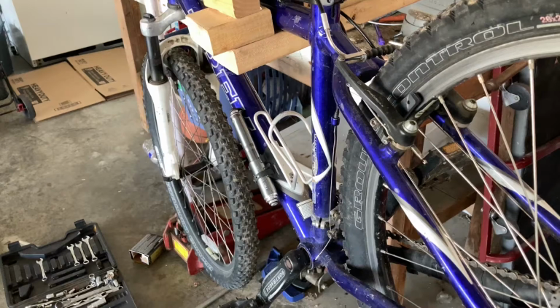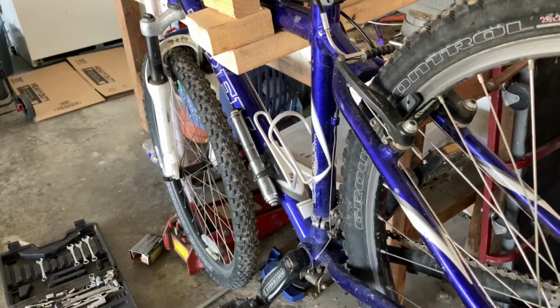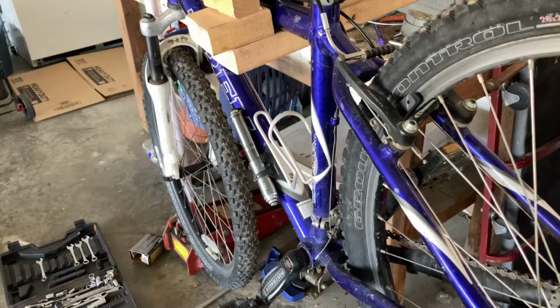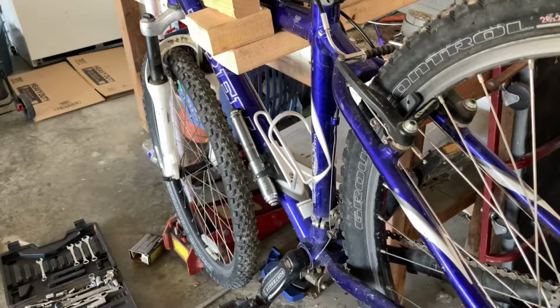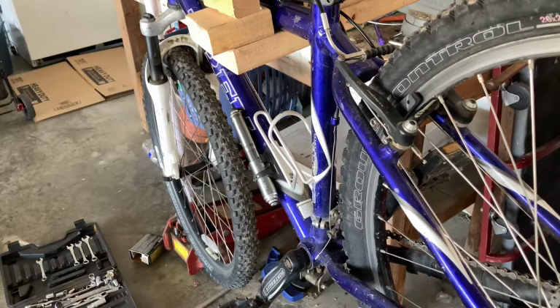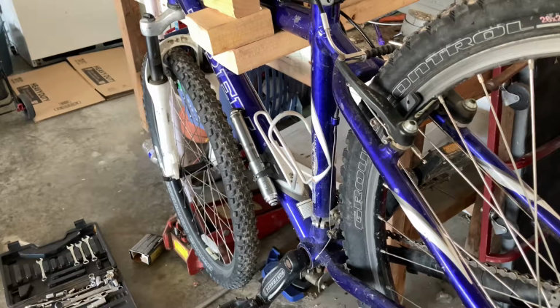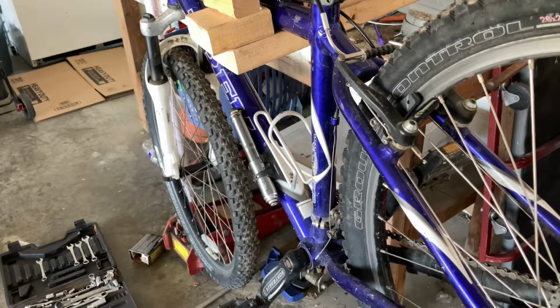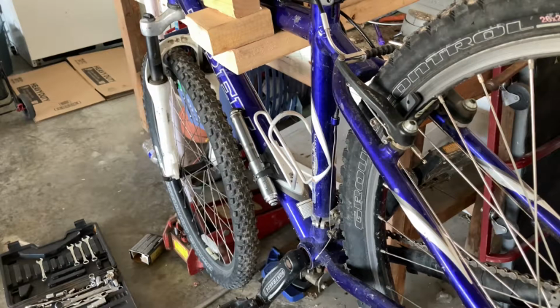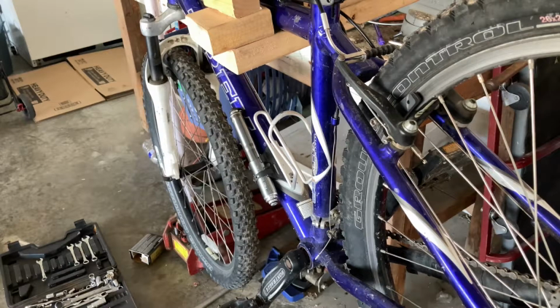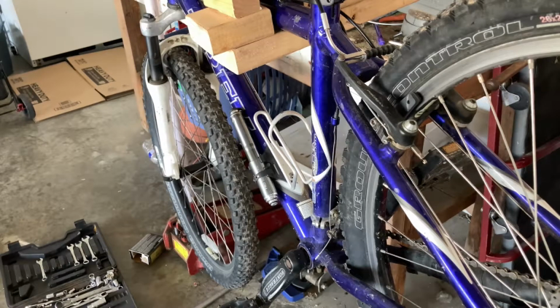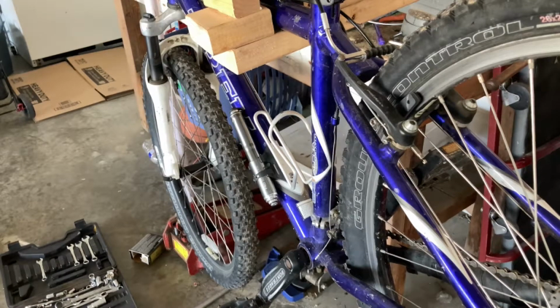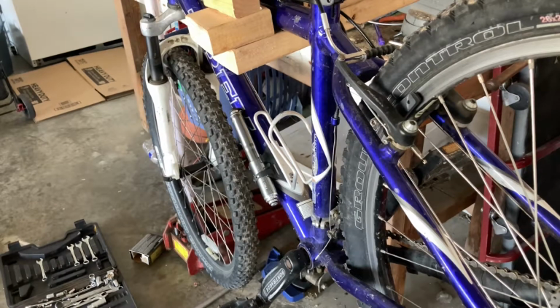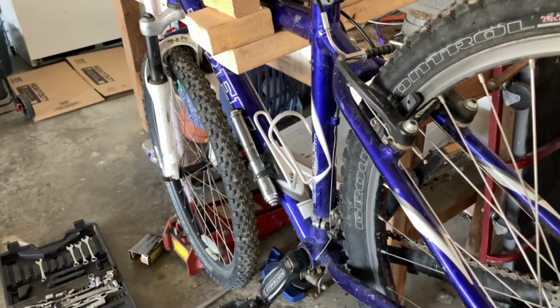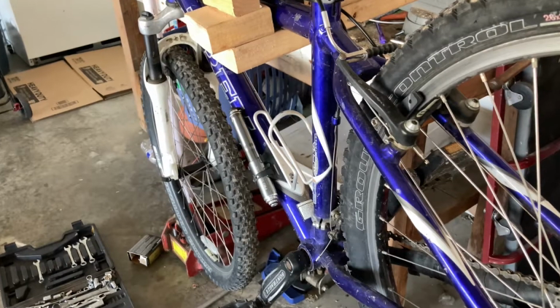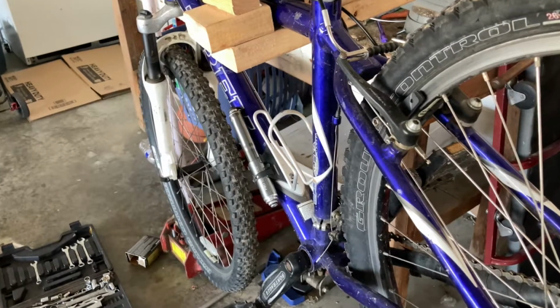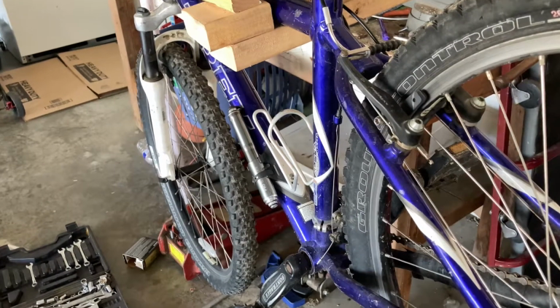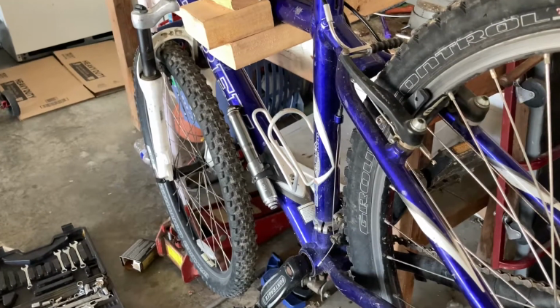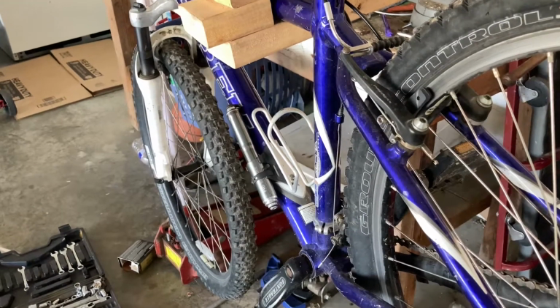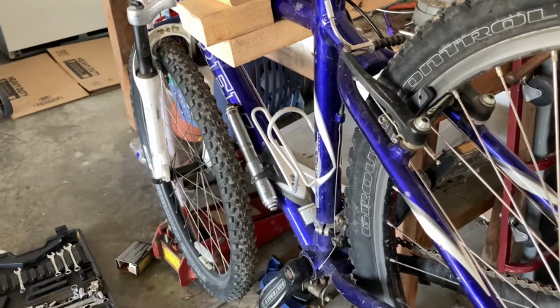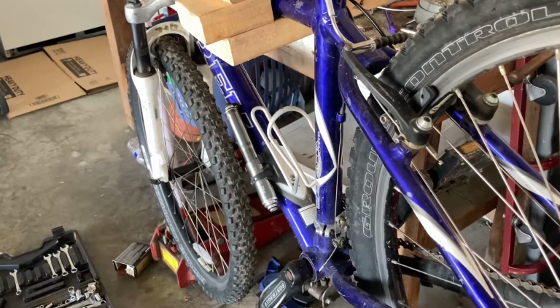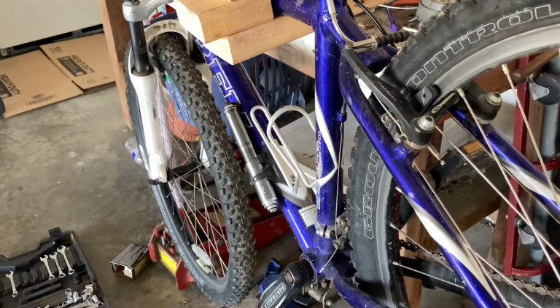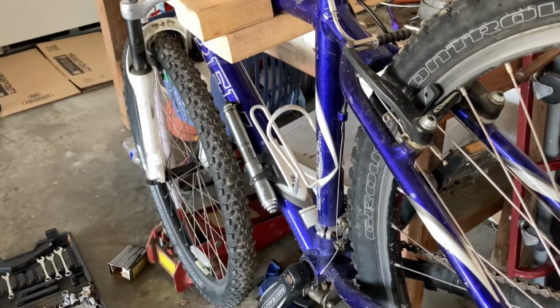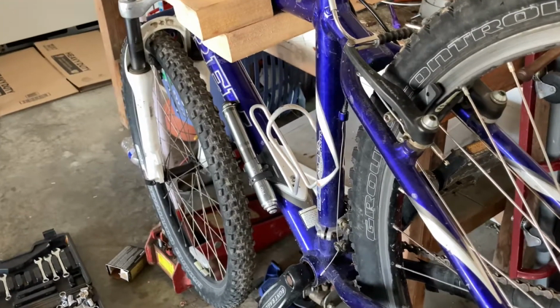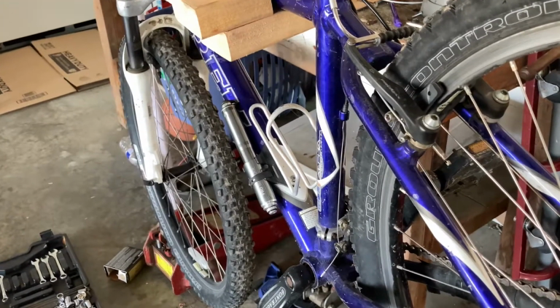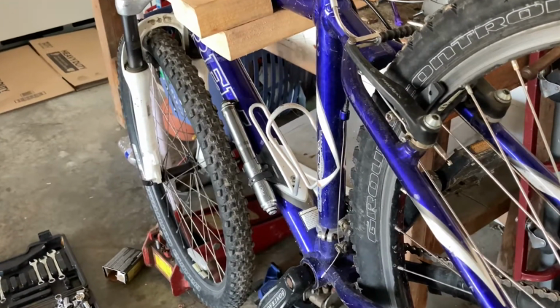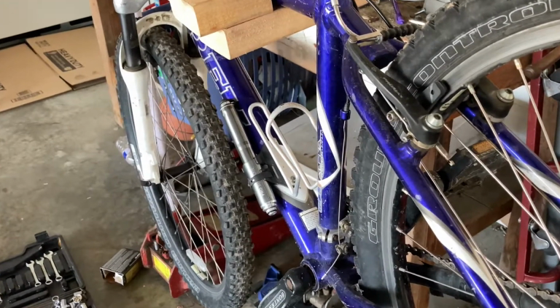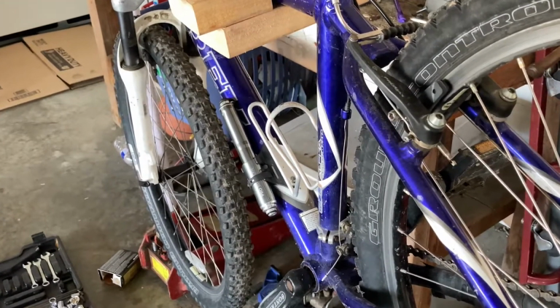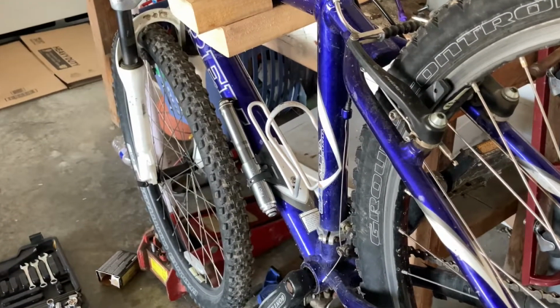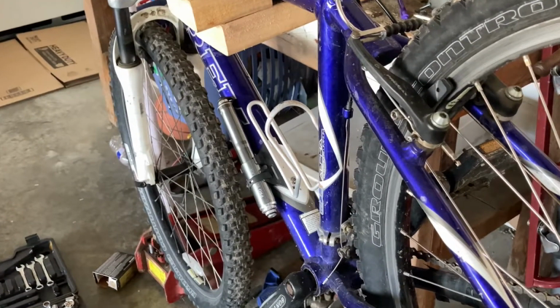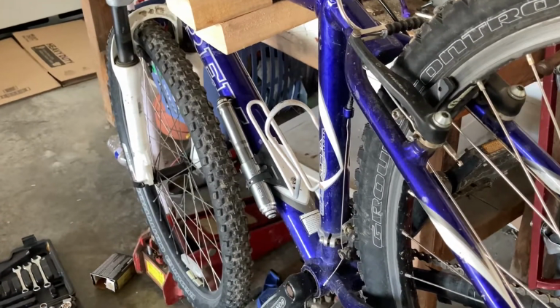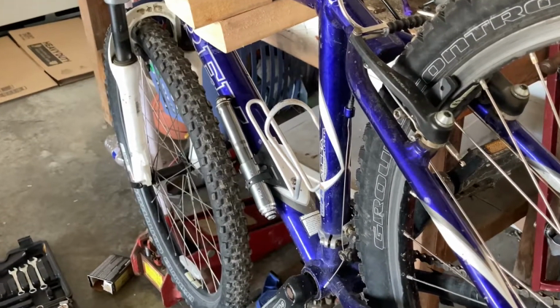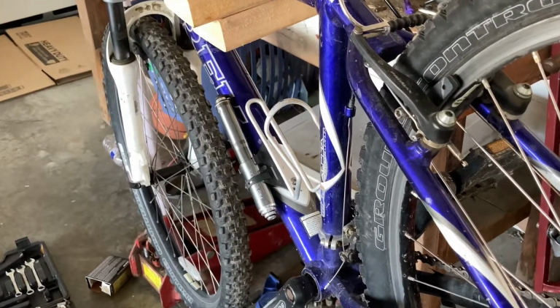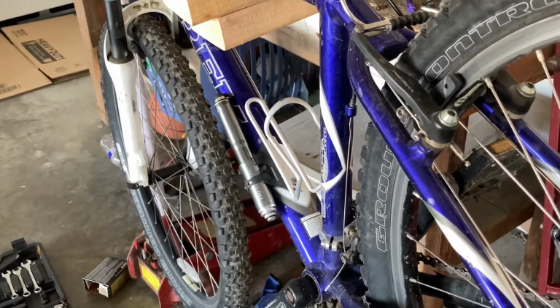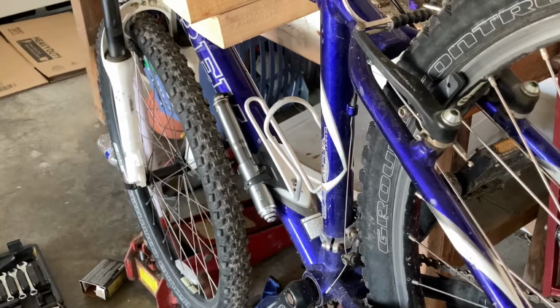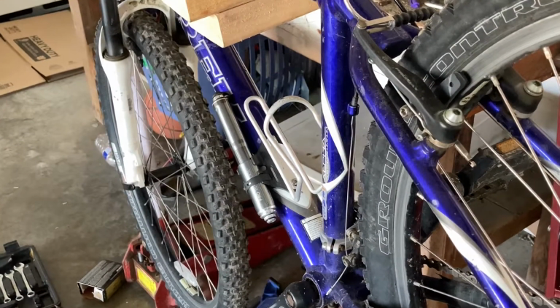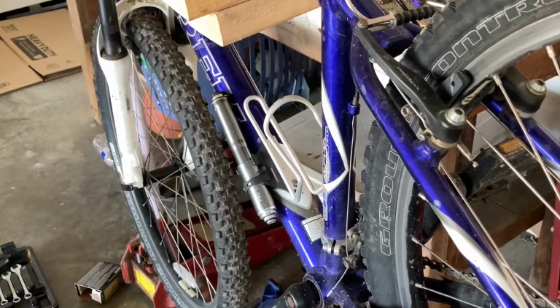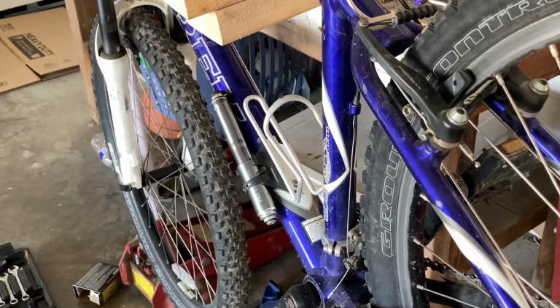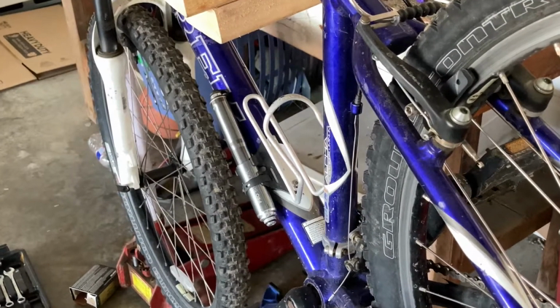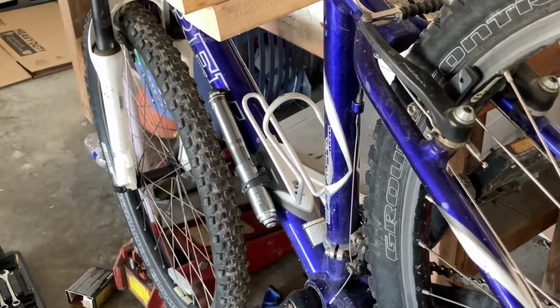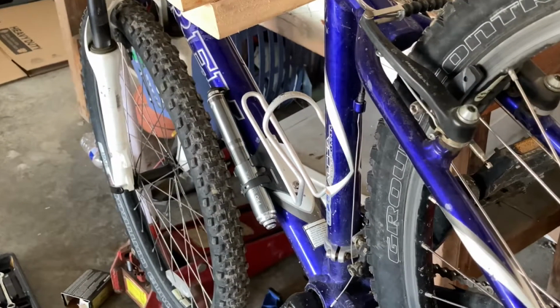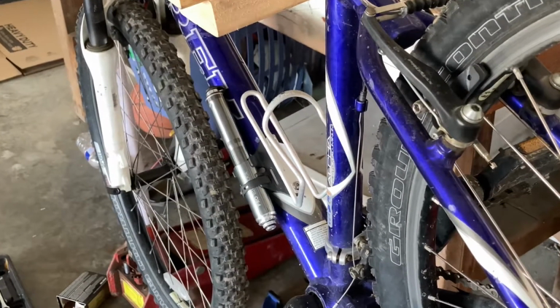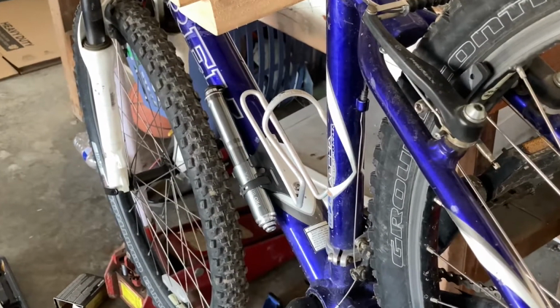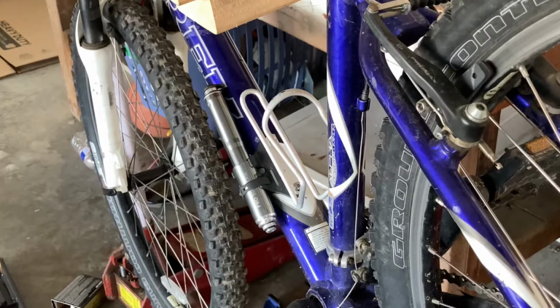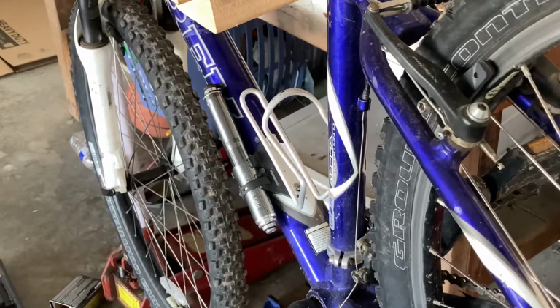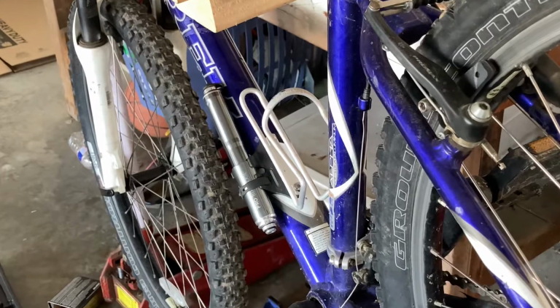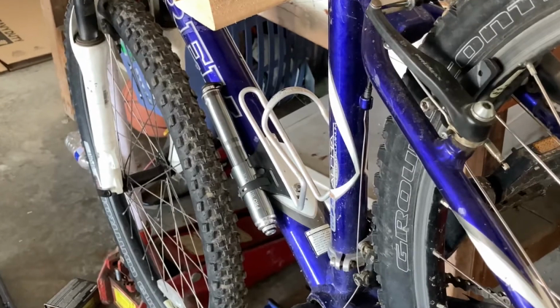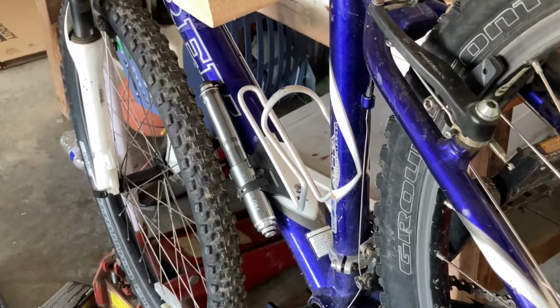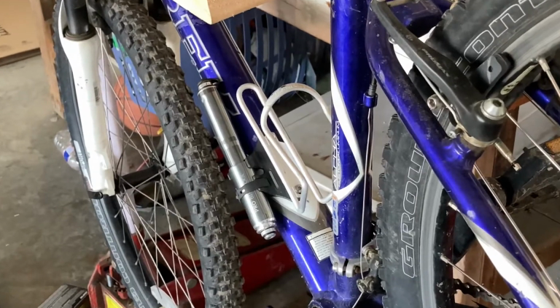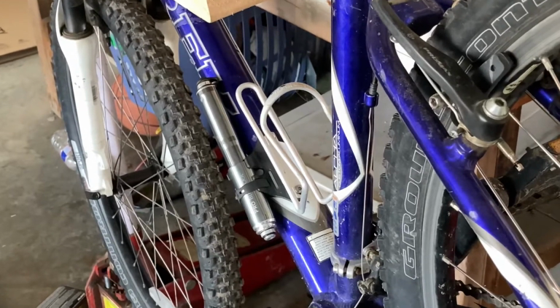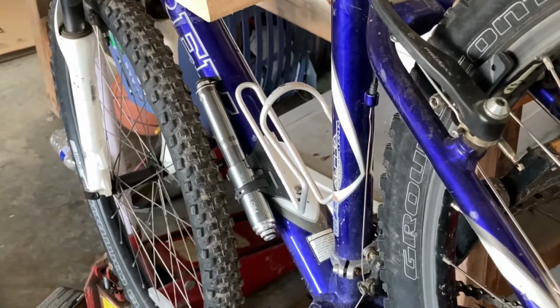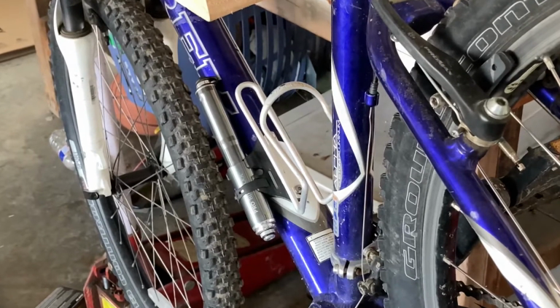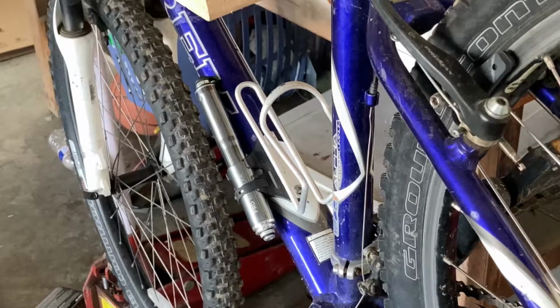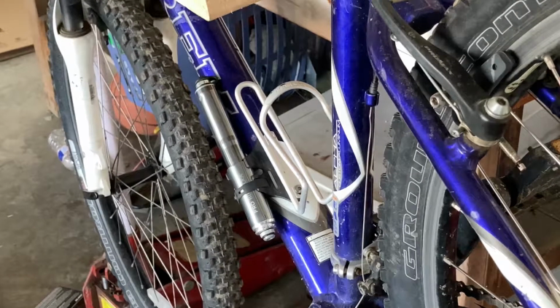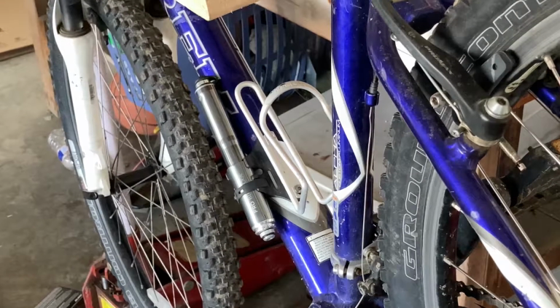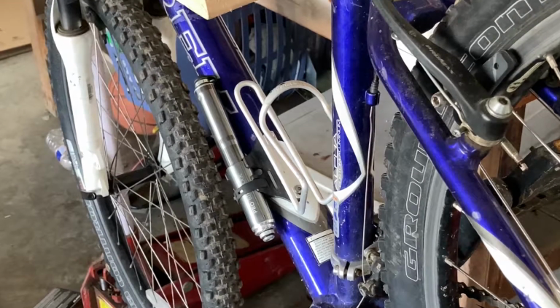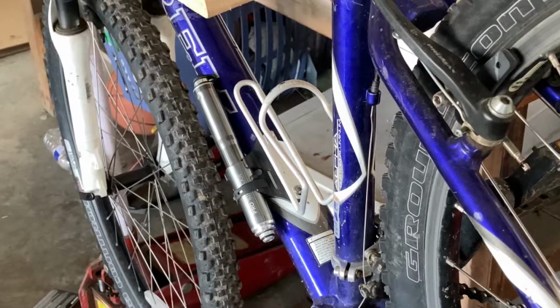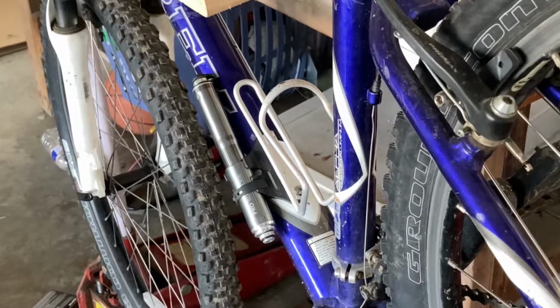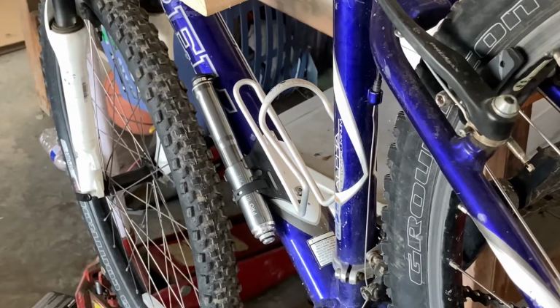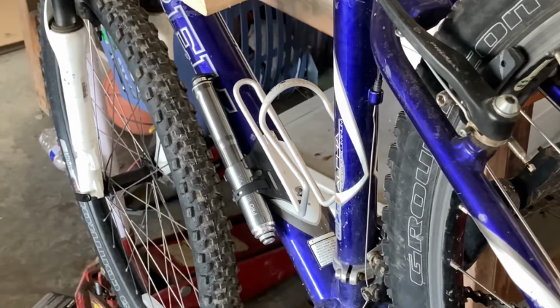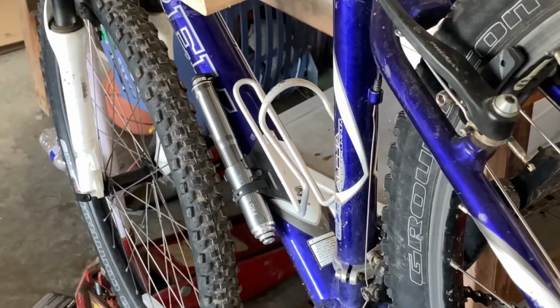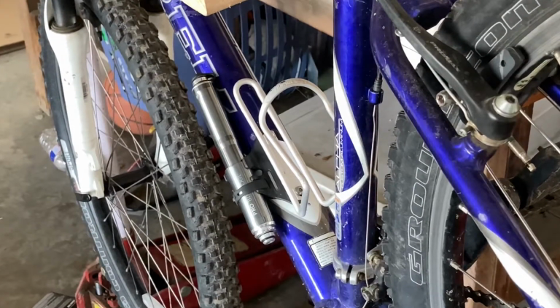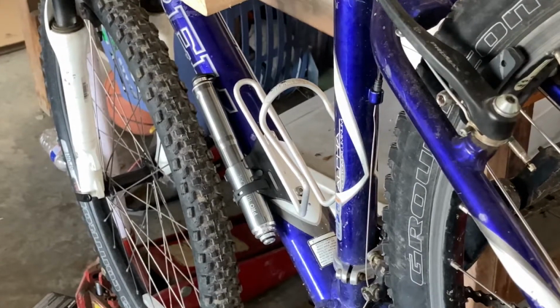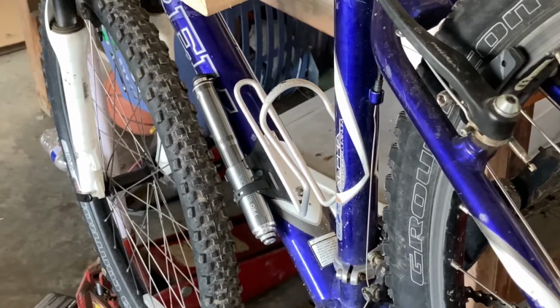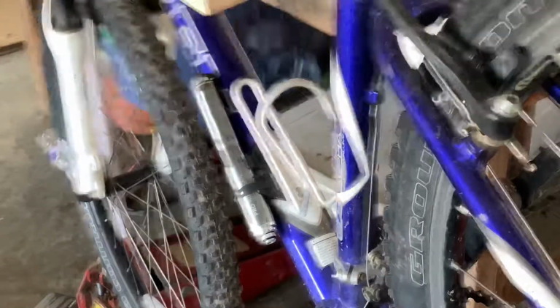Hello guys and welcome to the Peak MTB. Today I'm going to be showing you how to put on a bike pump like the one you see in front of you. So let's get started.